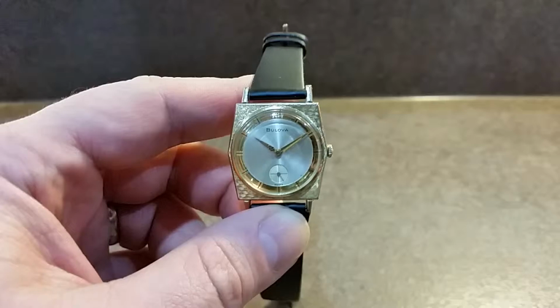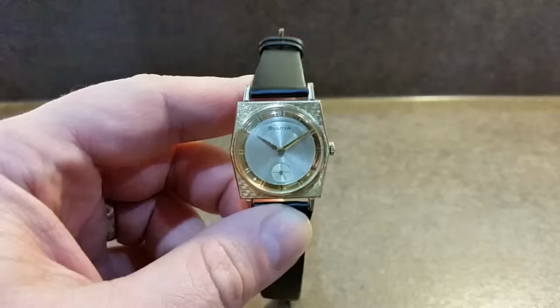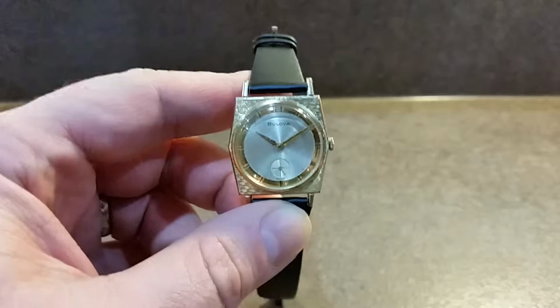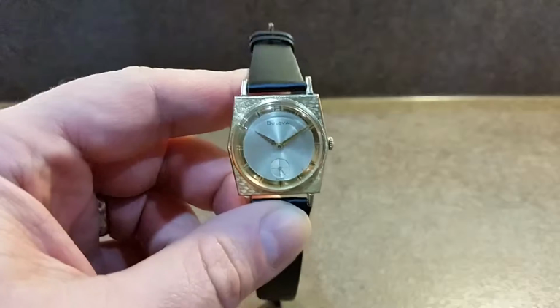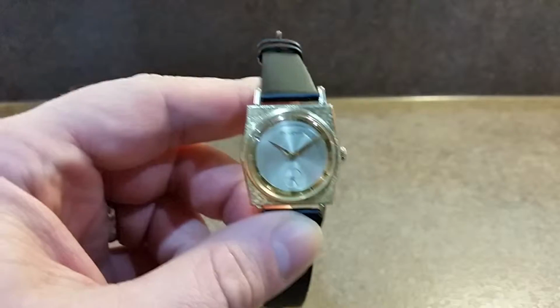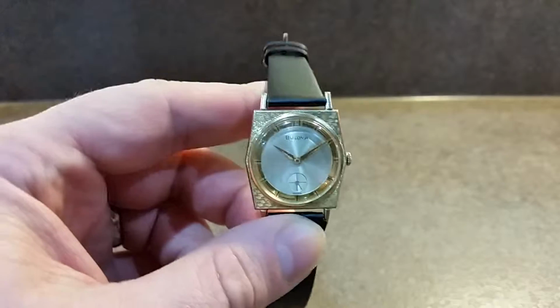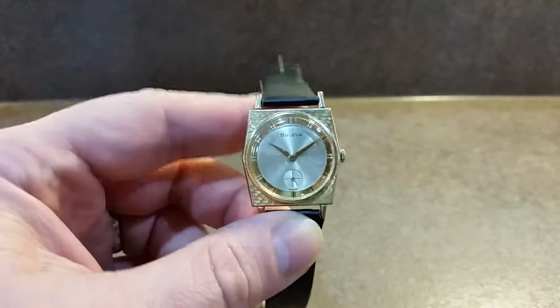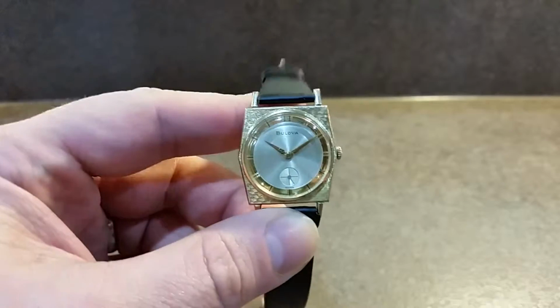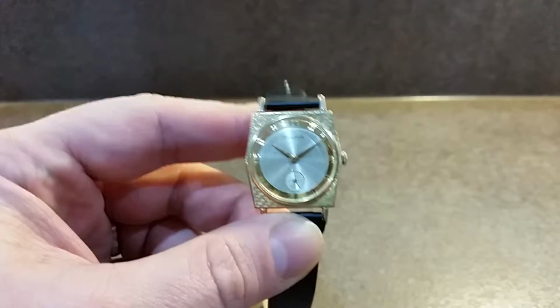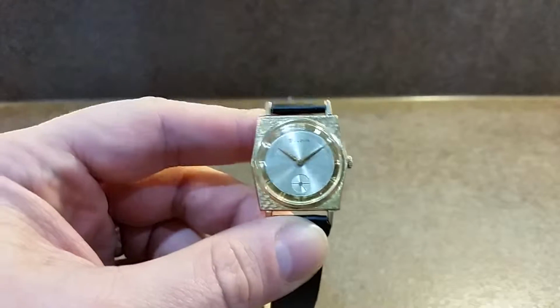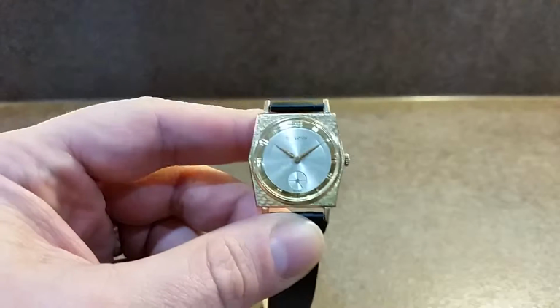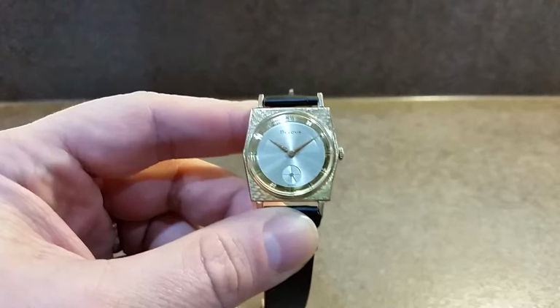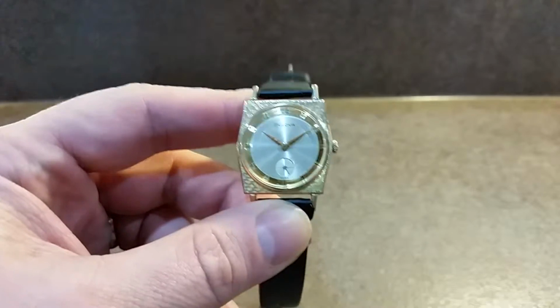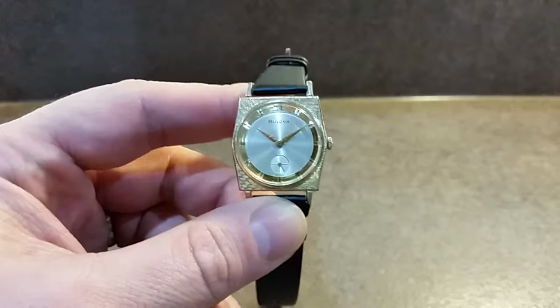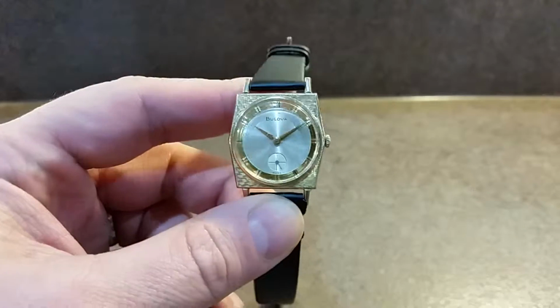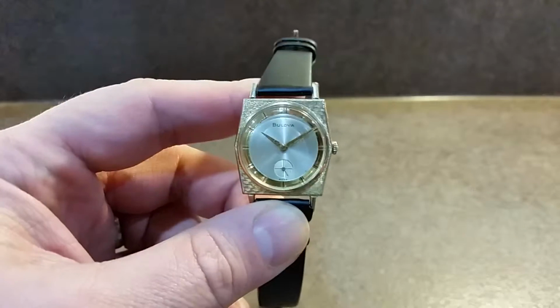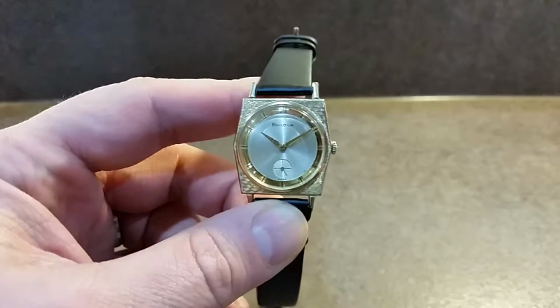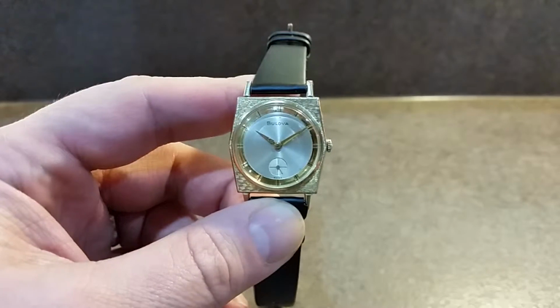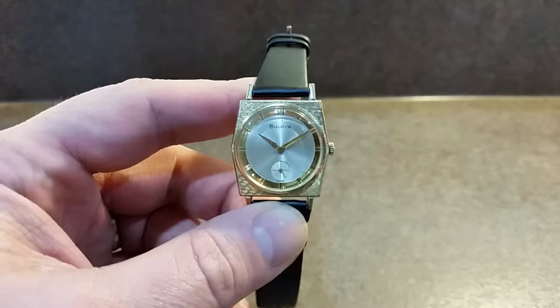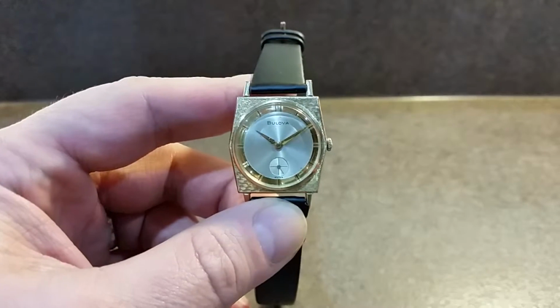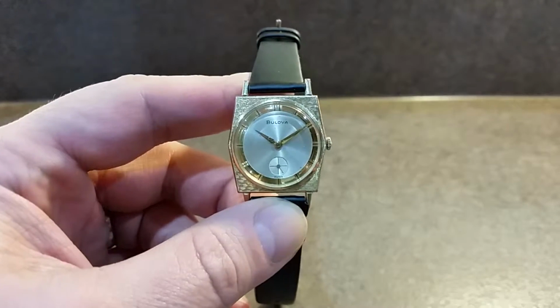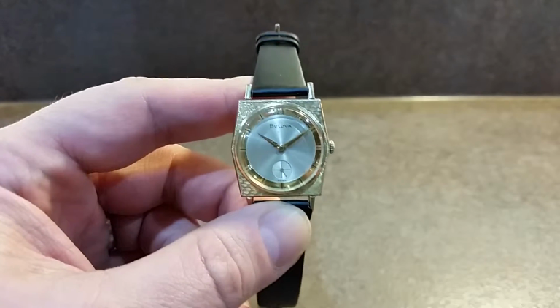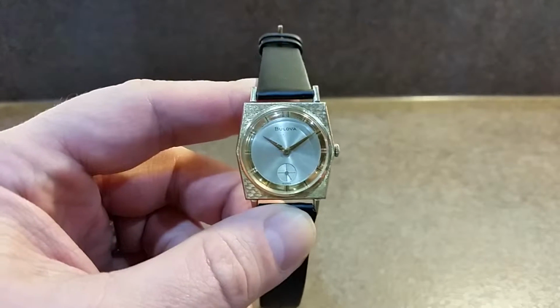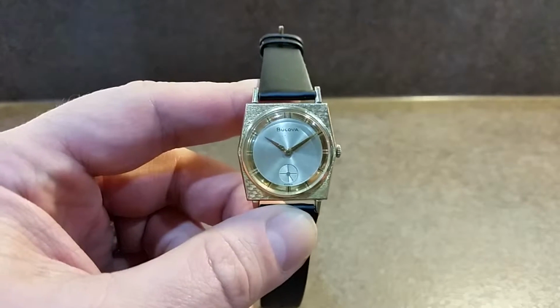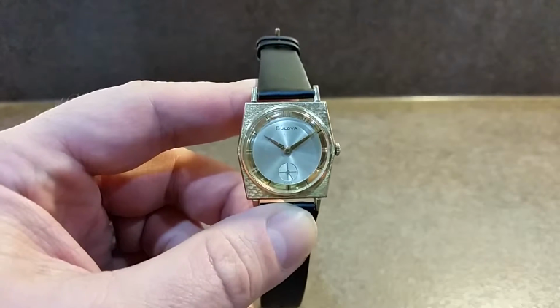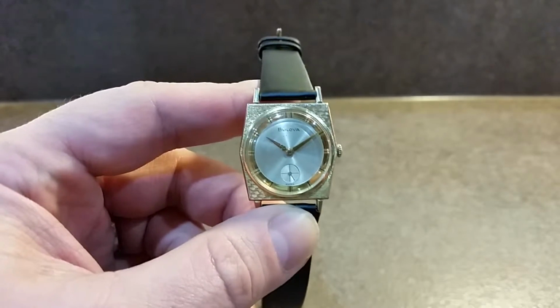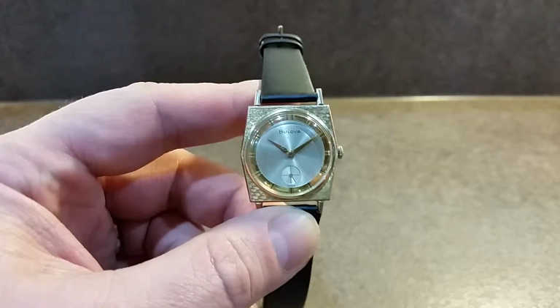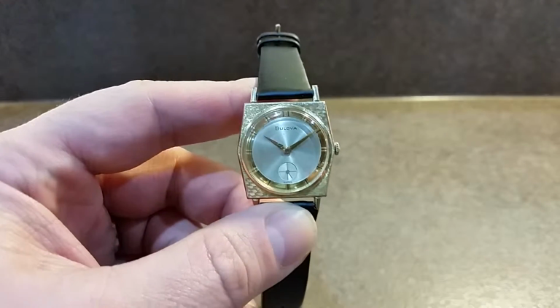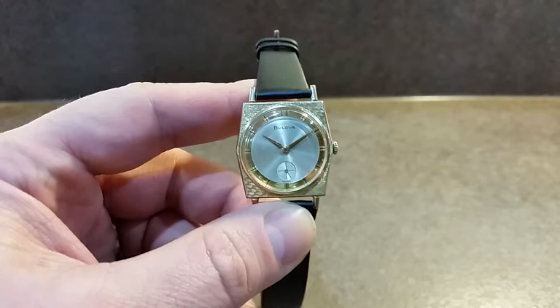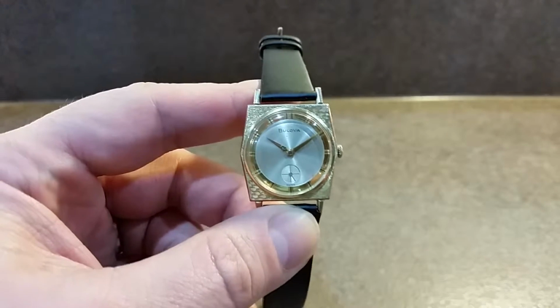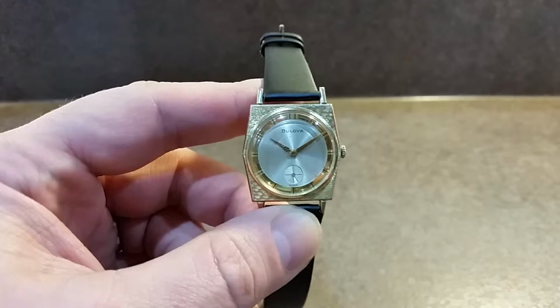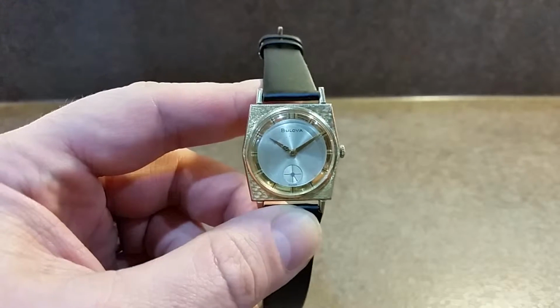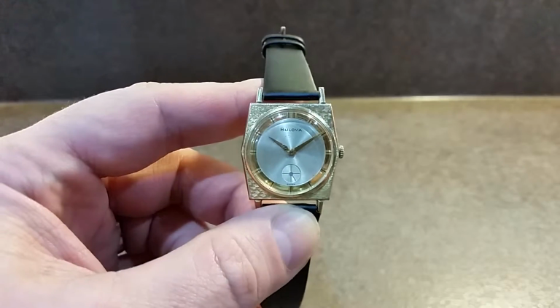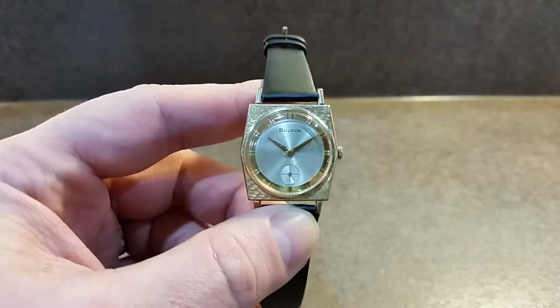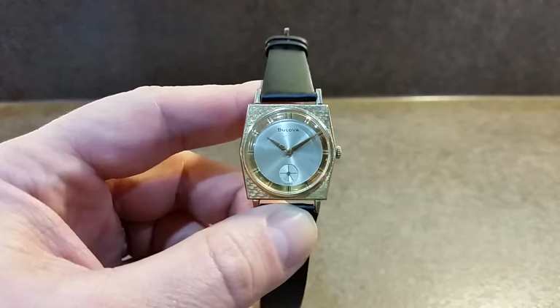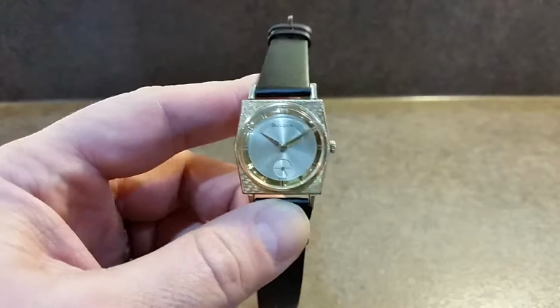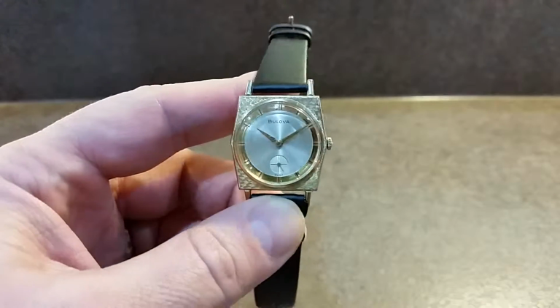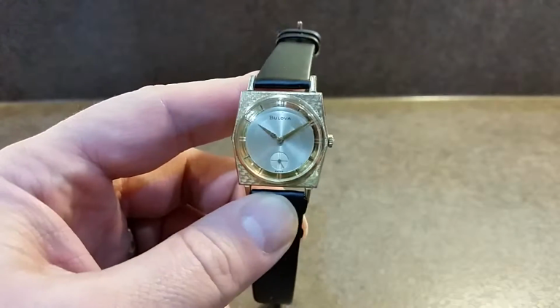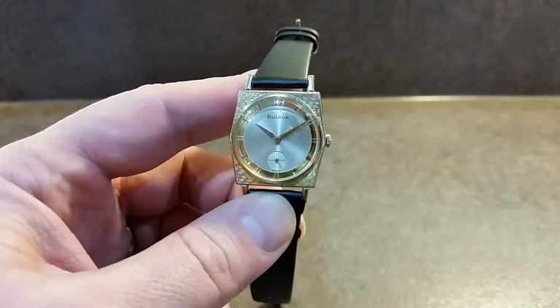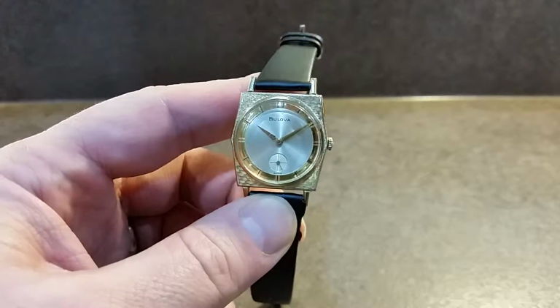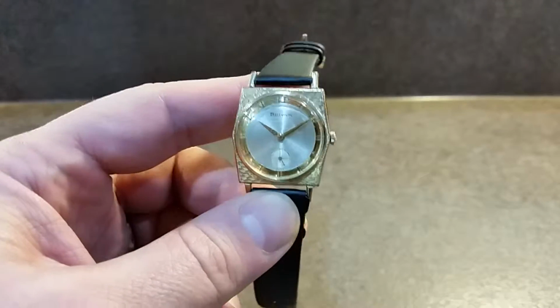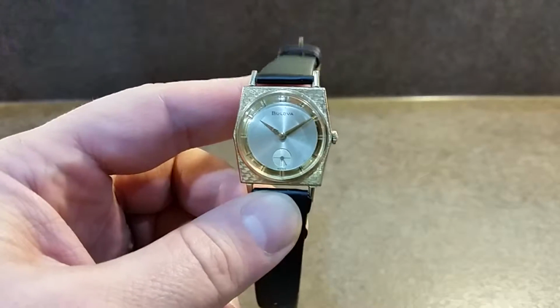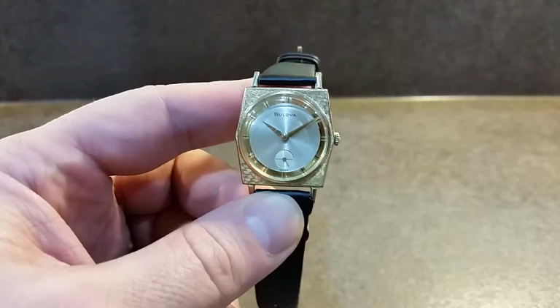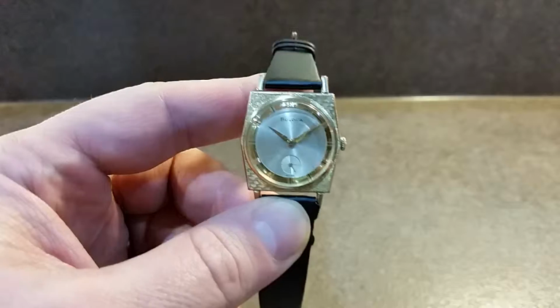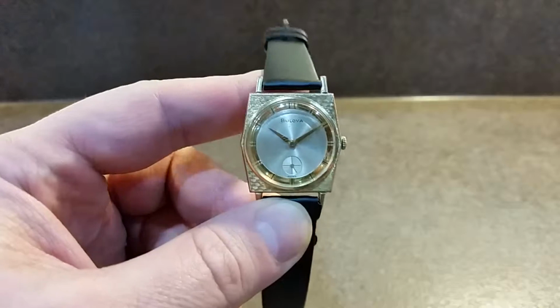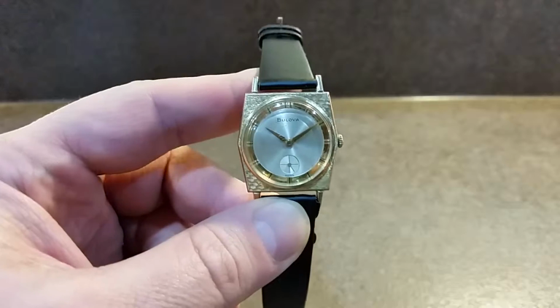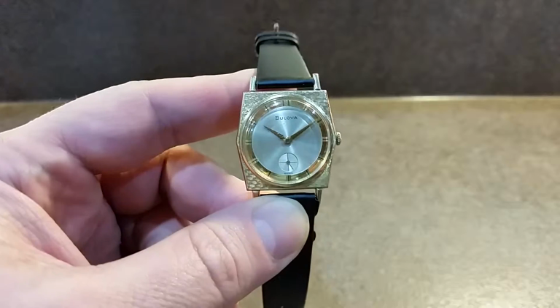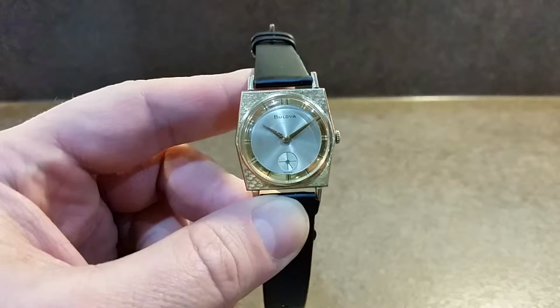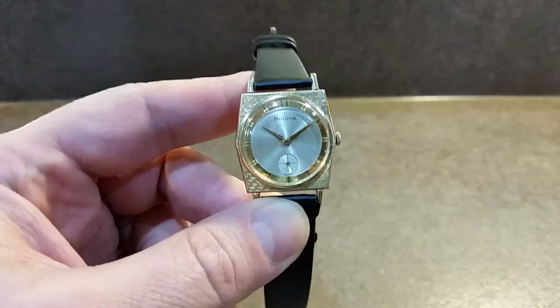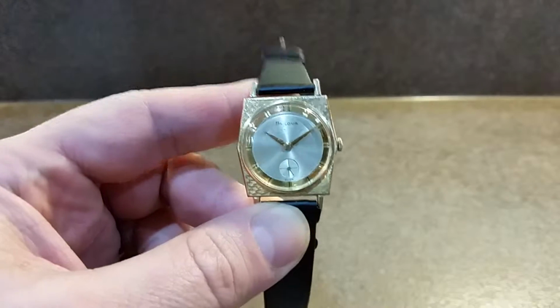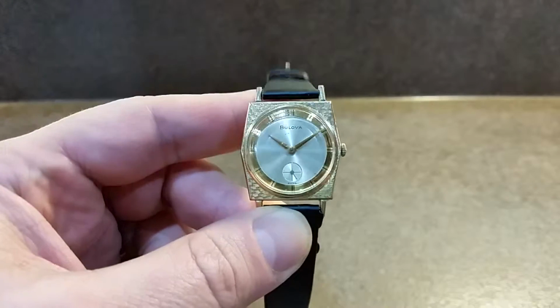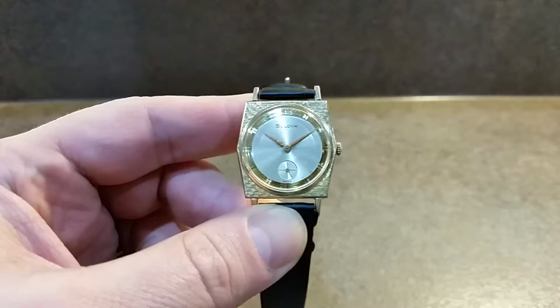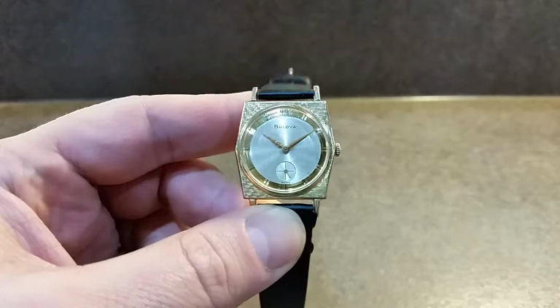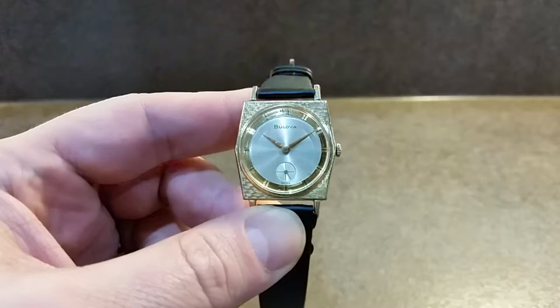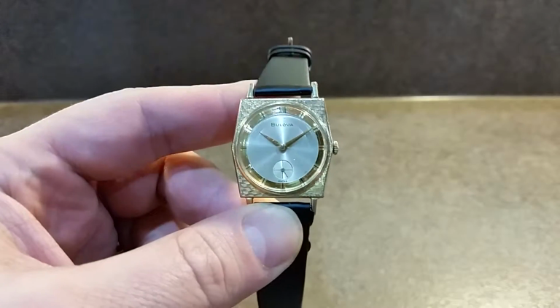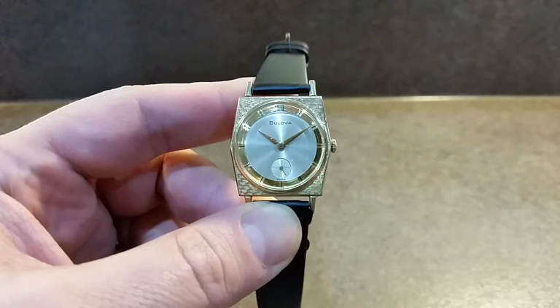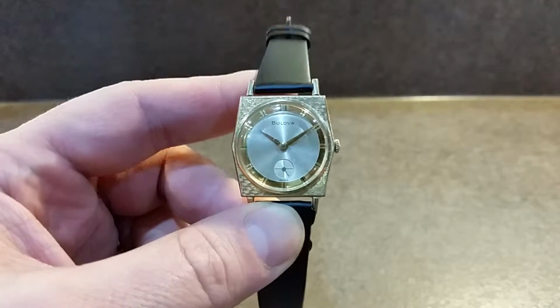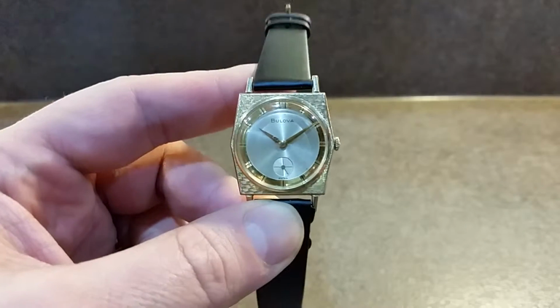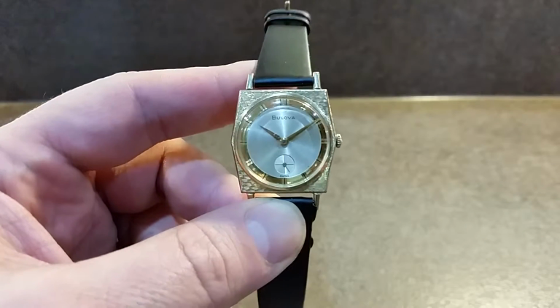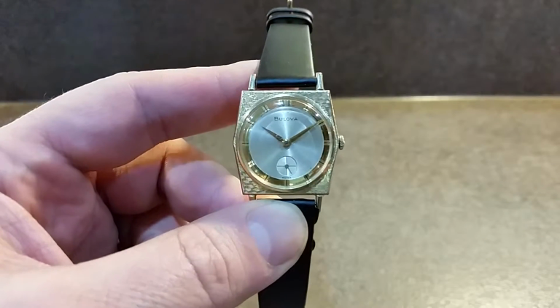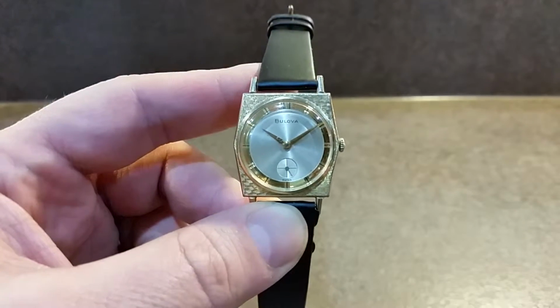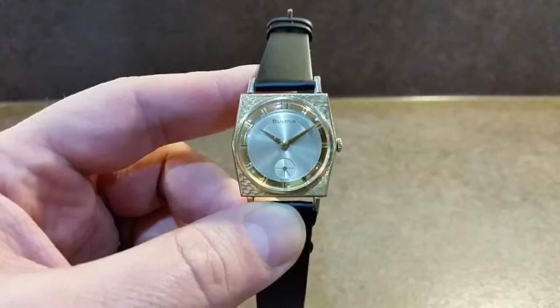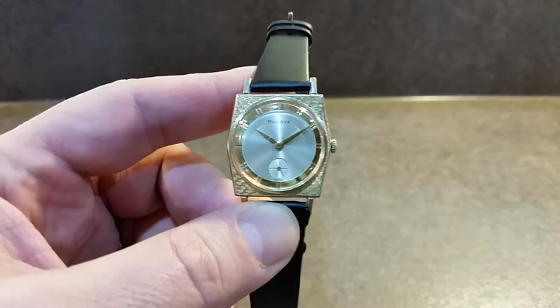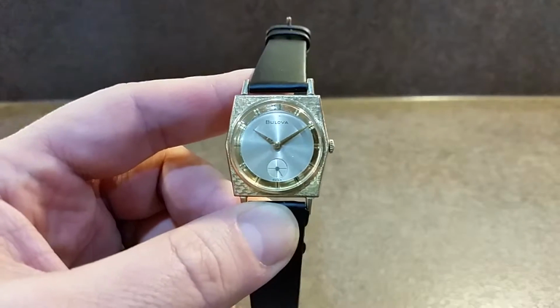Hello watch fans, Berthier Watches here. This time for you we have a 1966 Bulova.